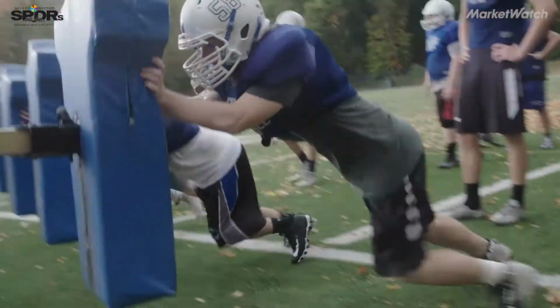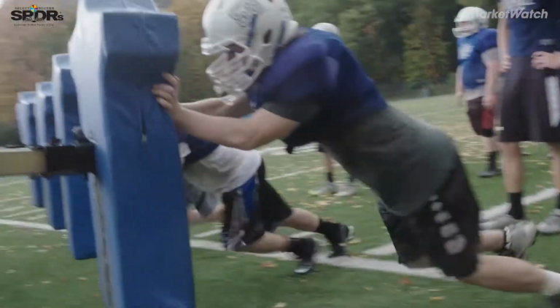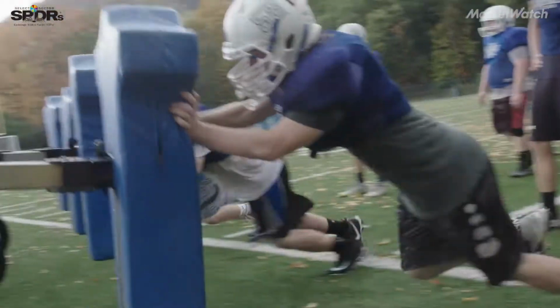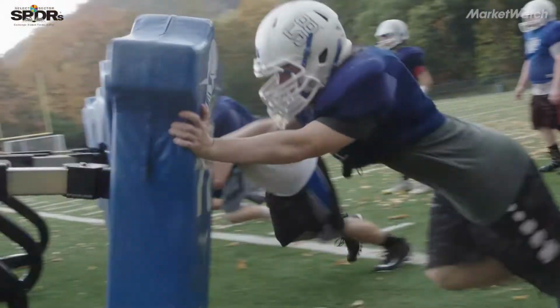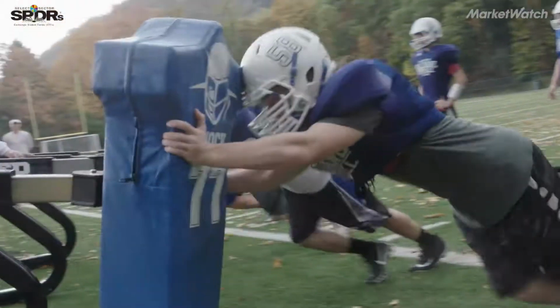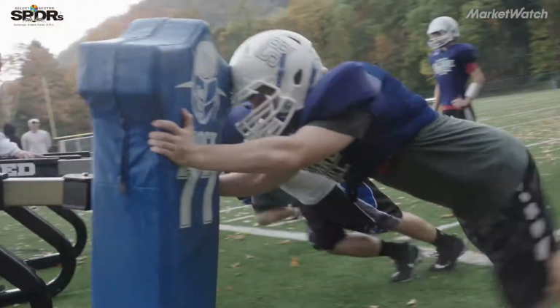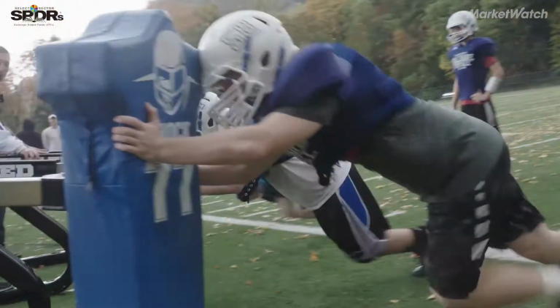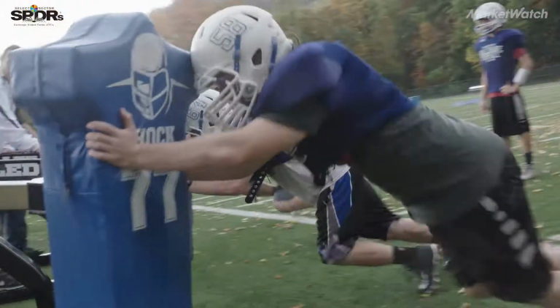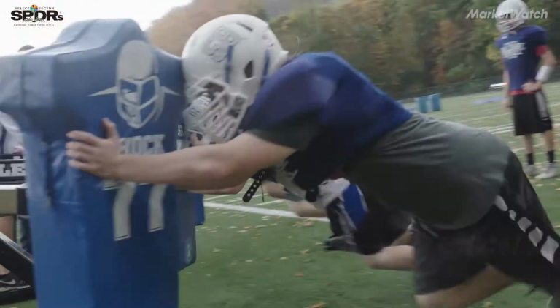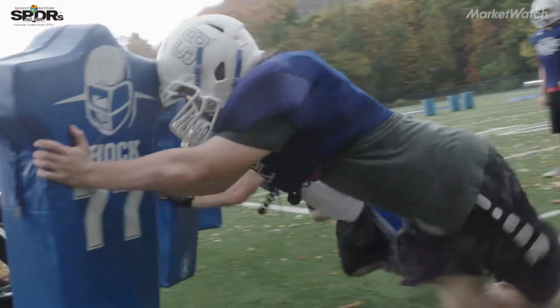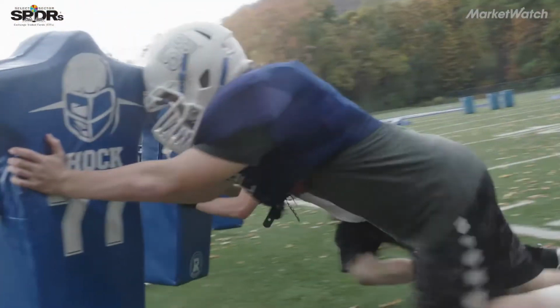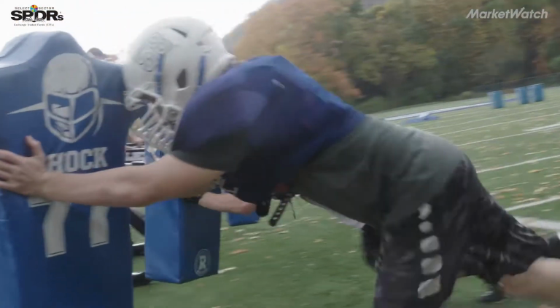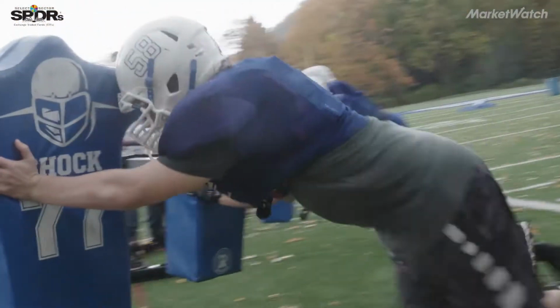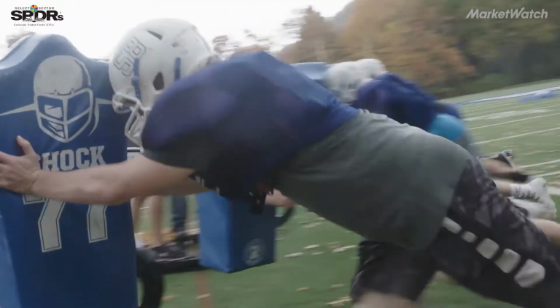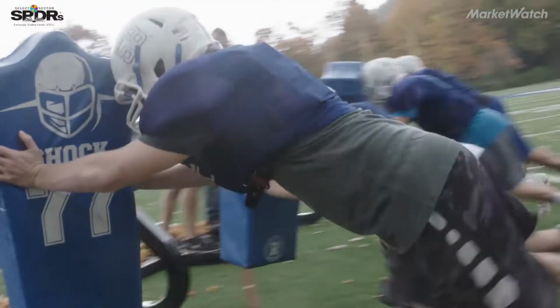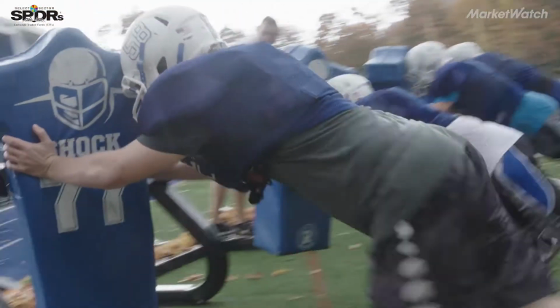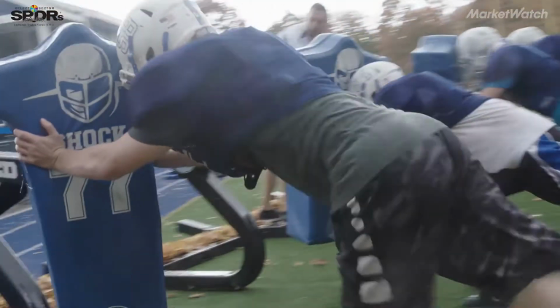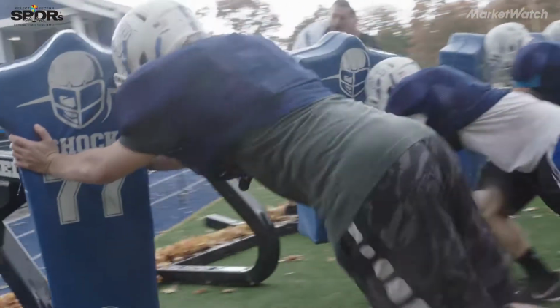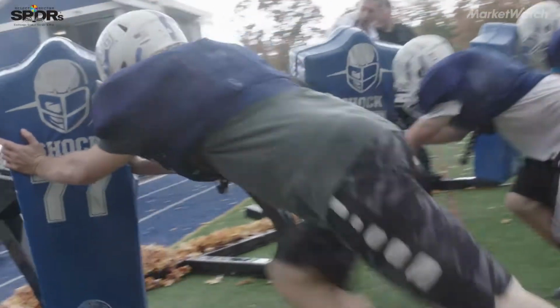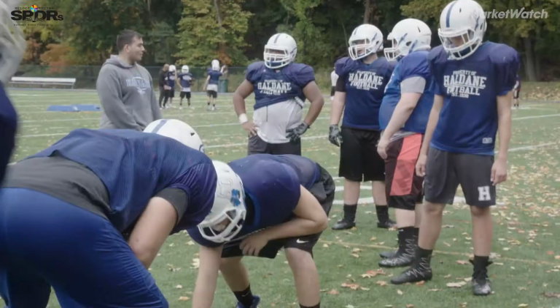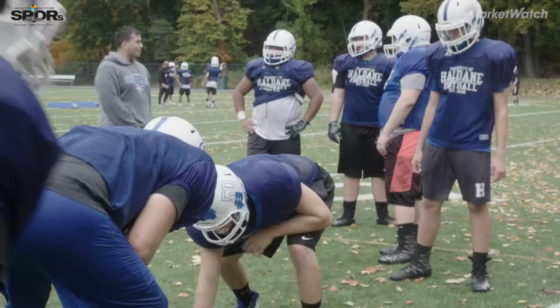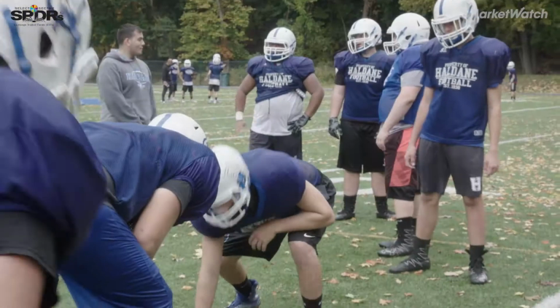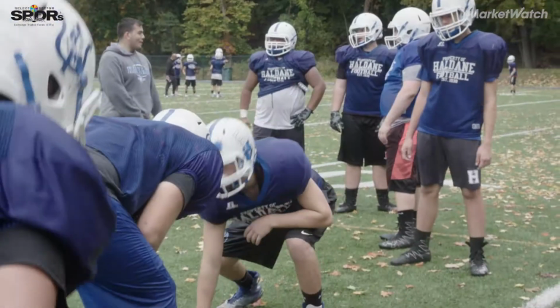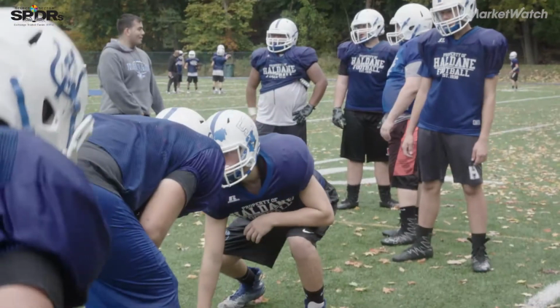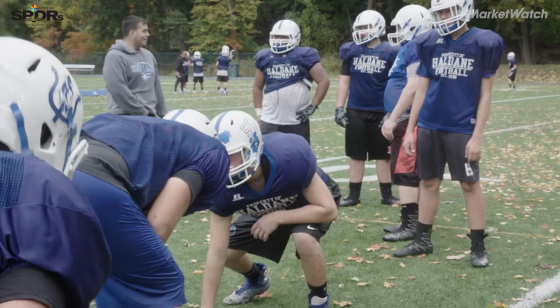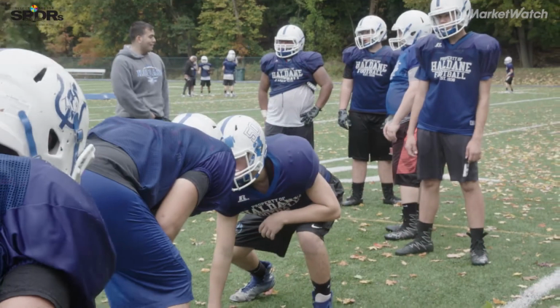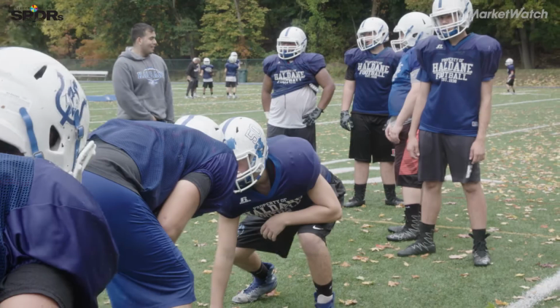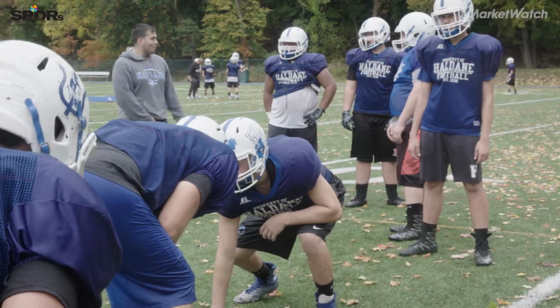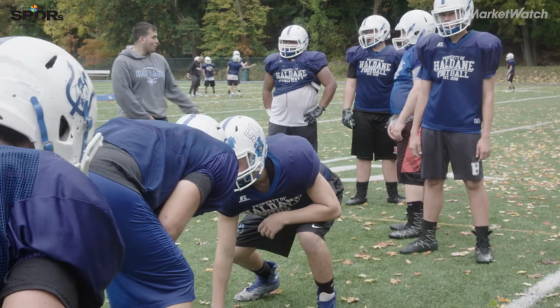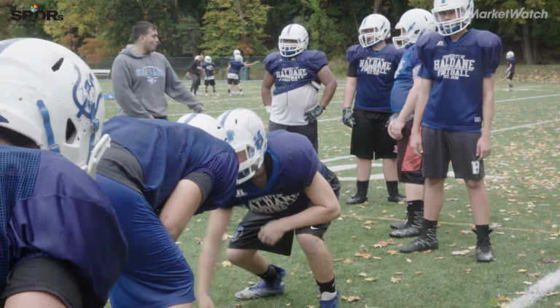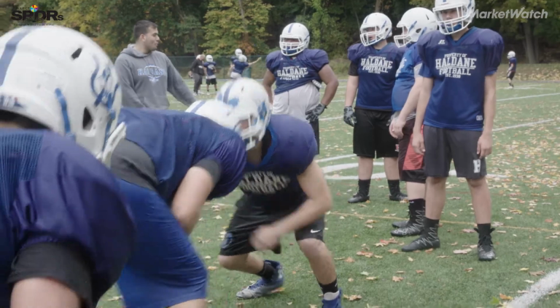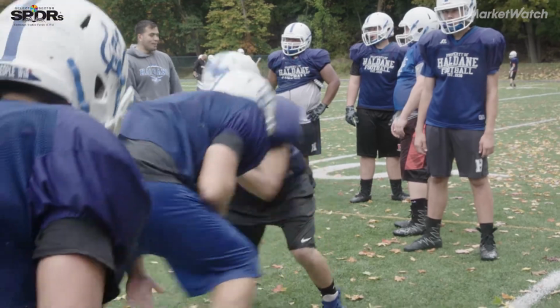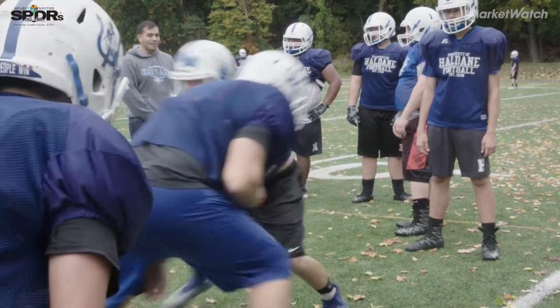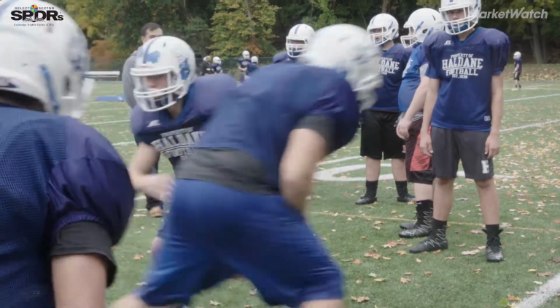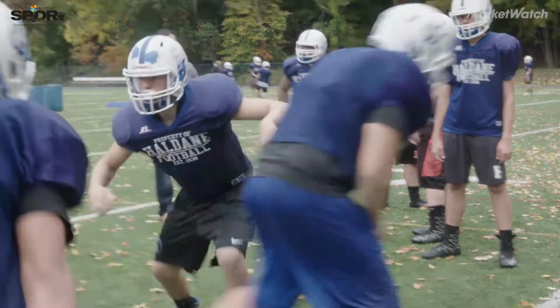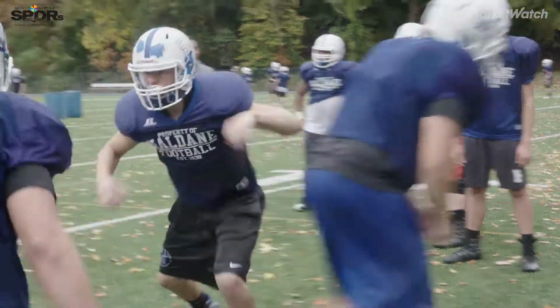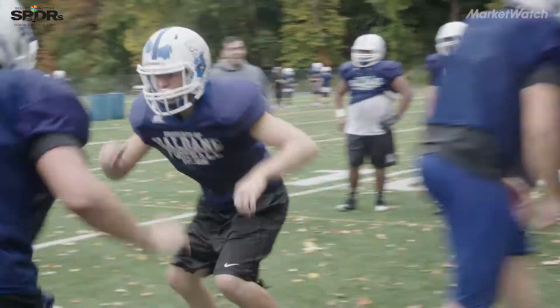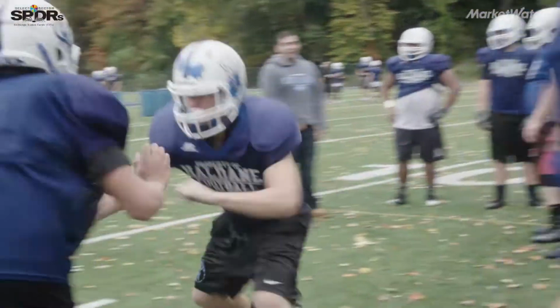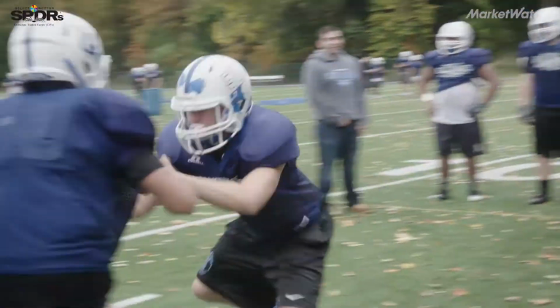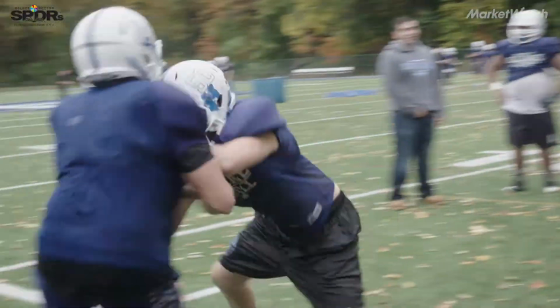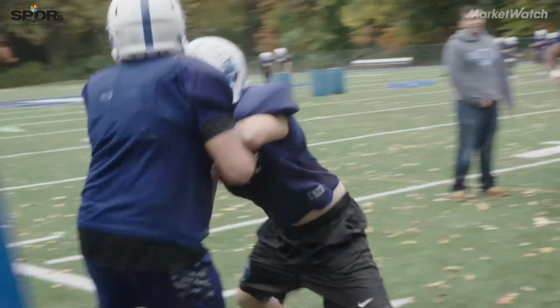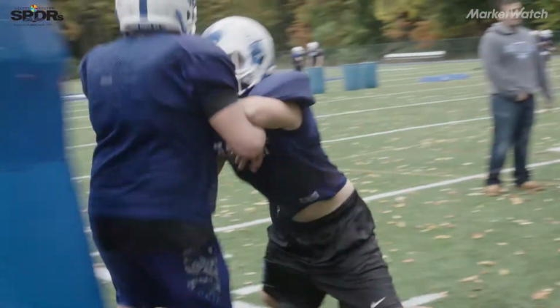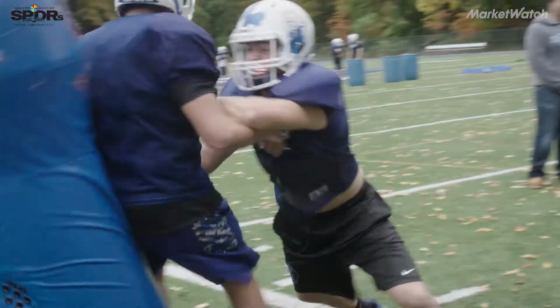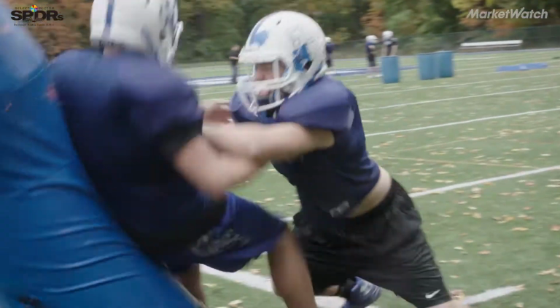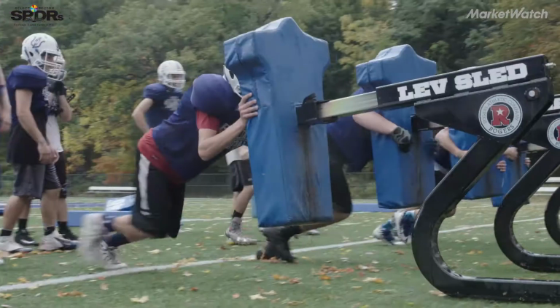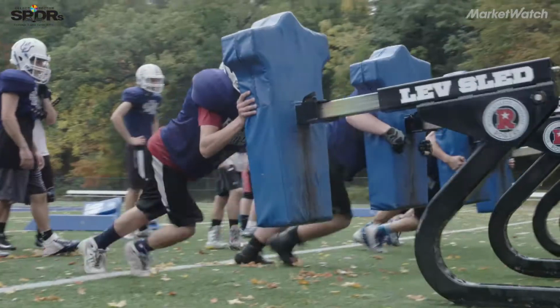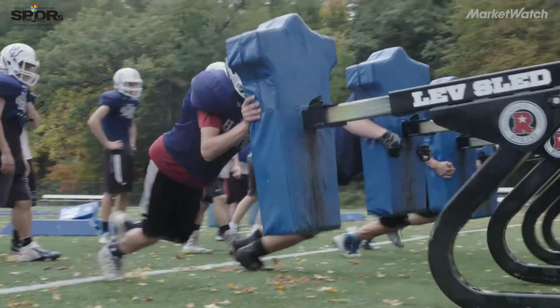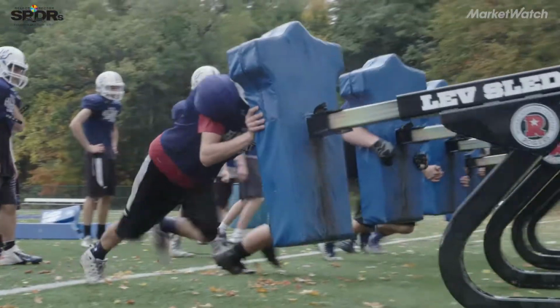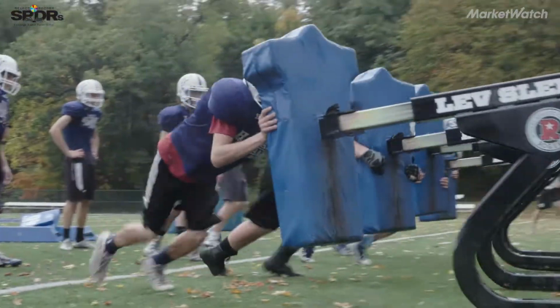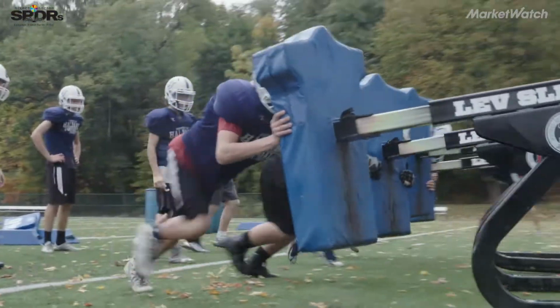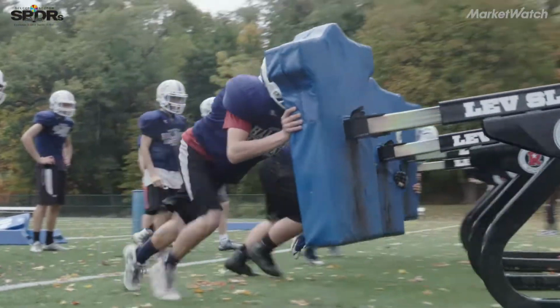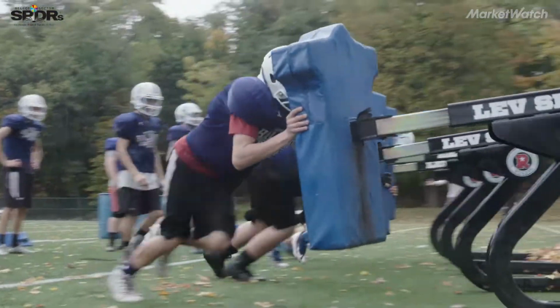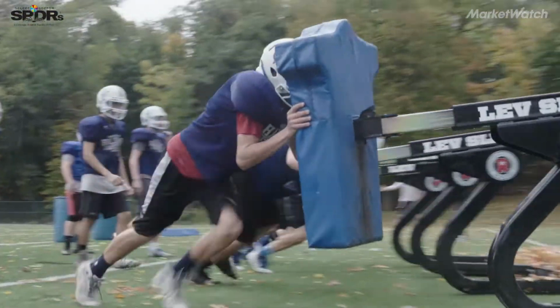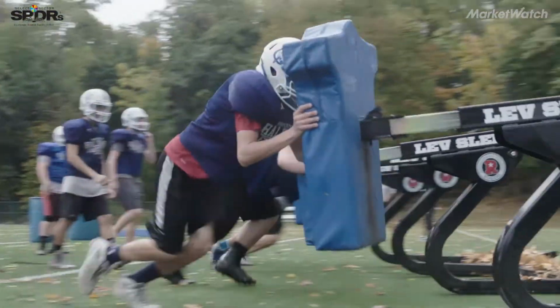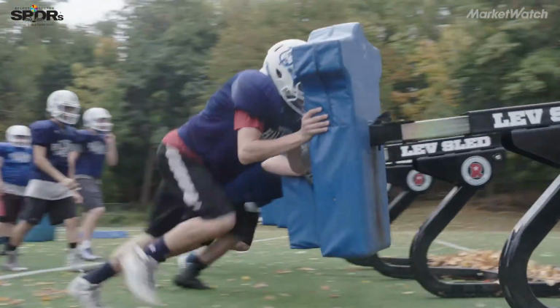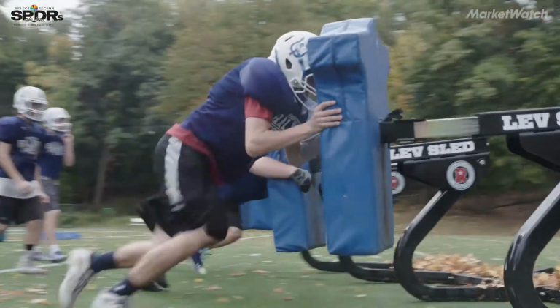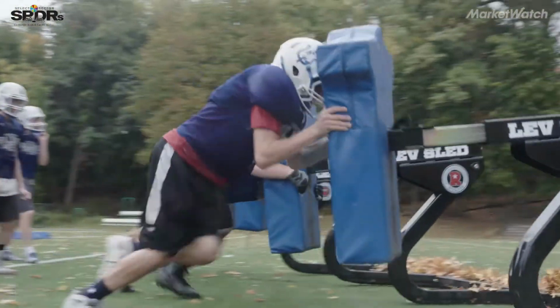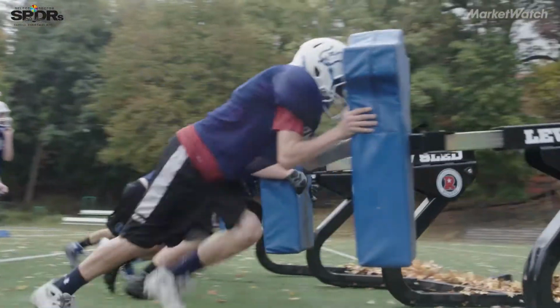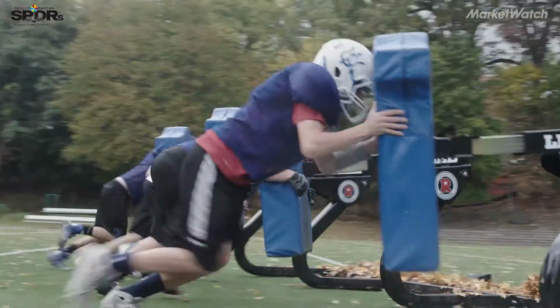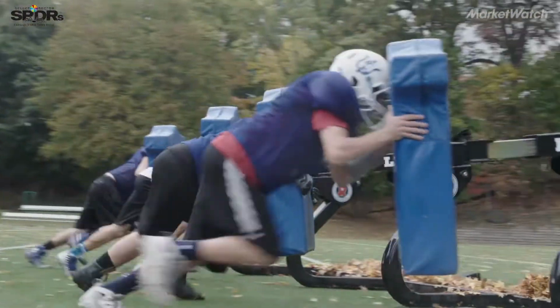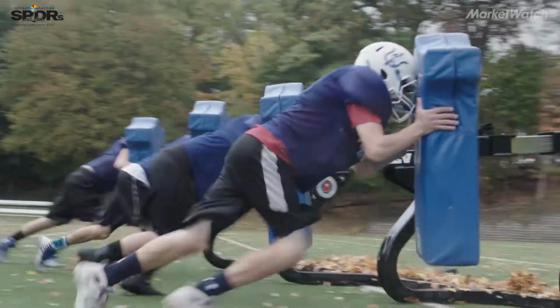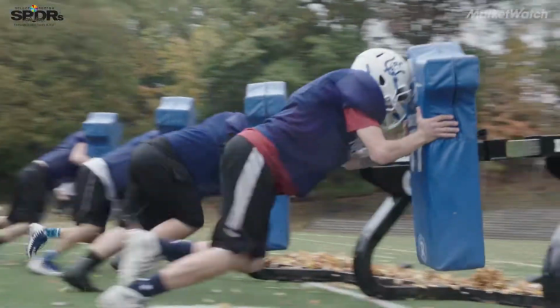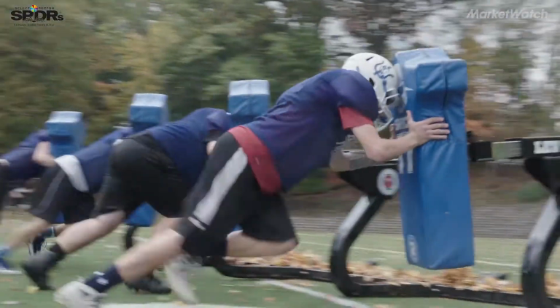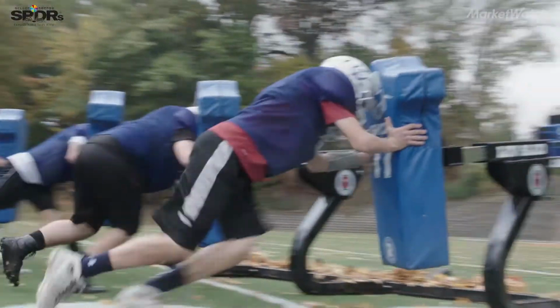Football is a physical sport. It's one where you're matched up in a small area, and it's a collision that's going to happen between you and someone else.